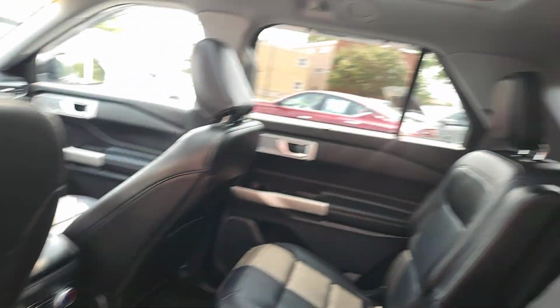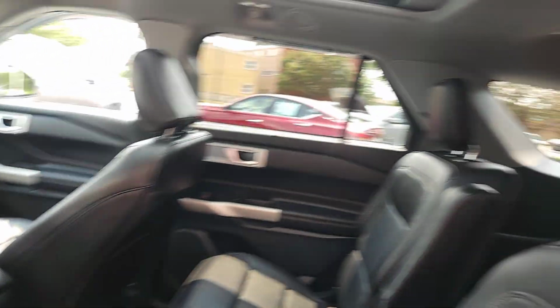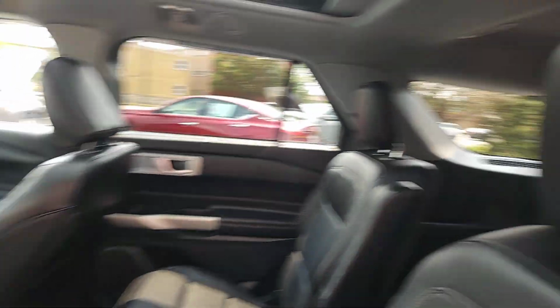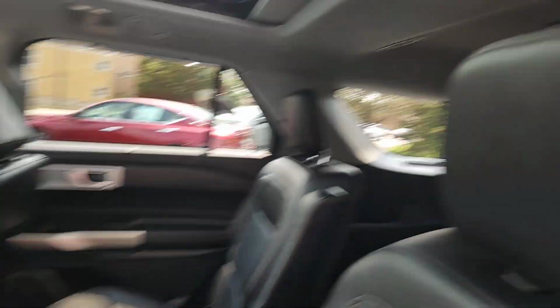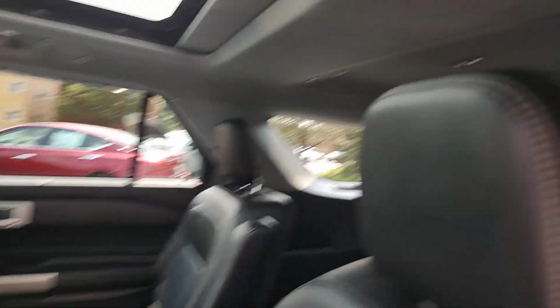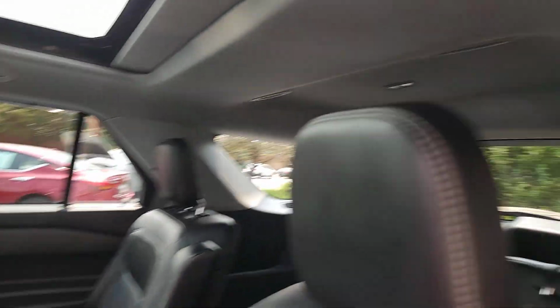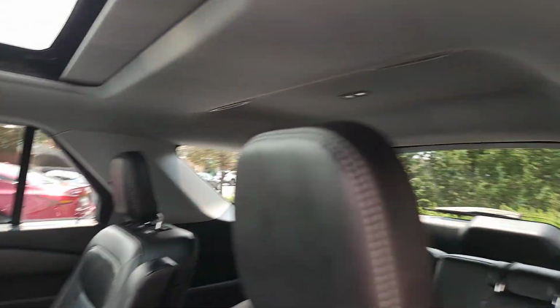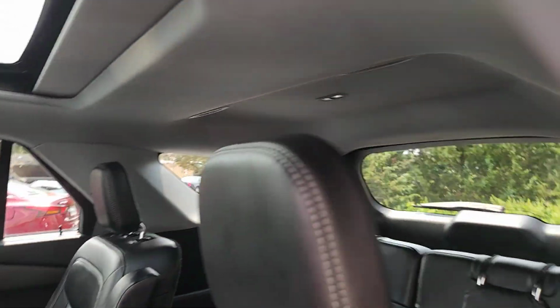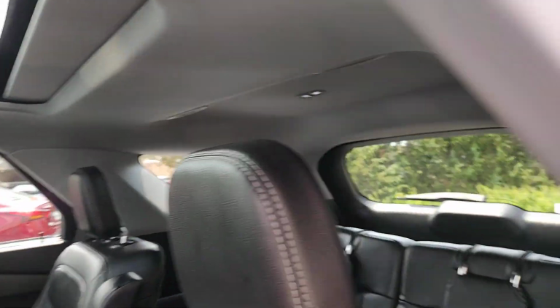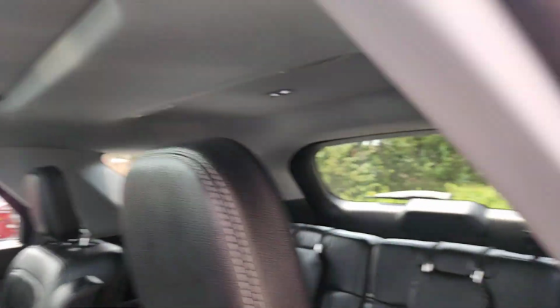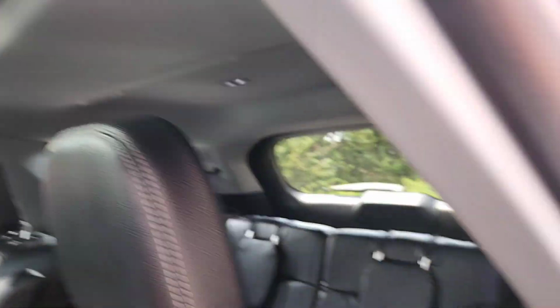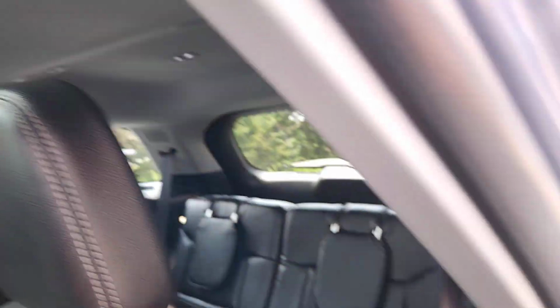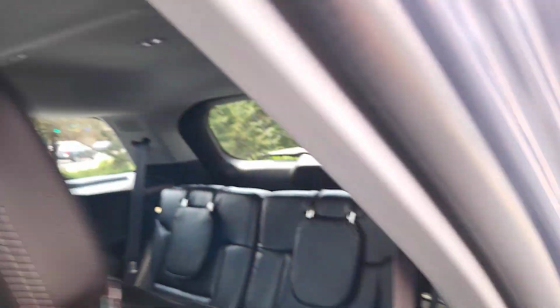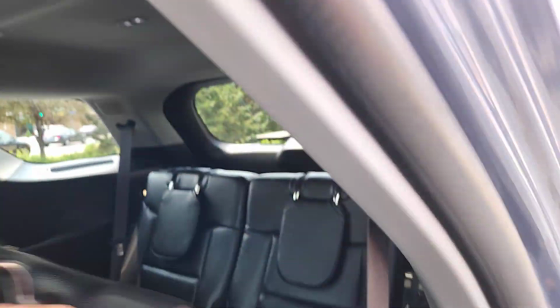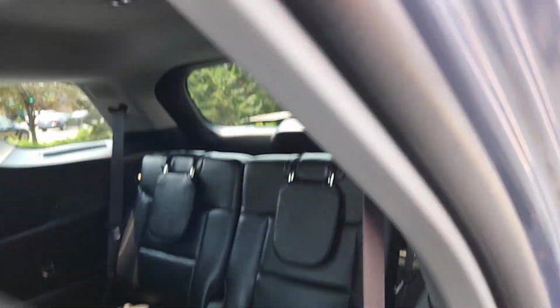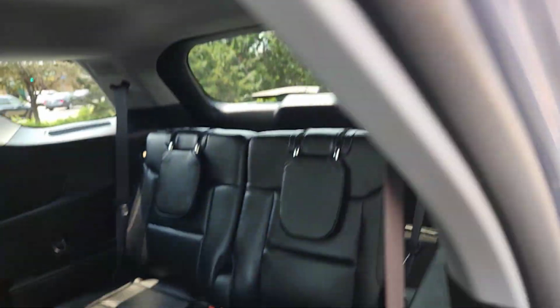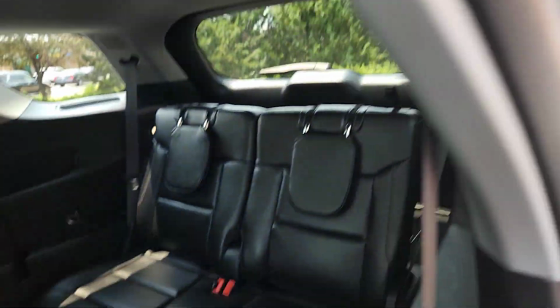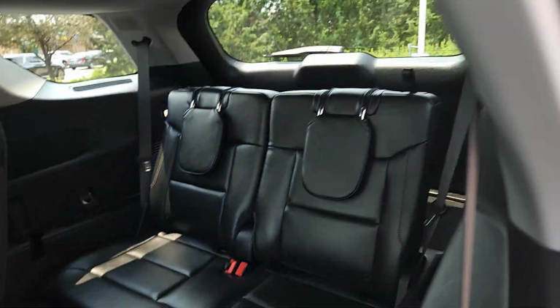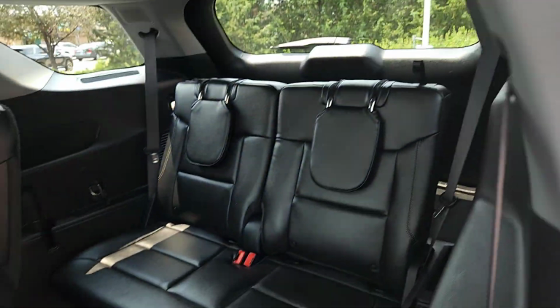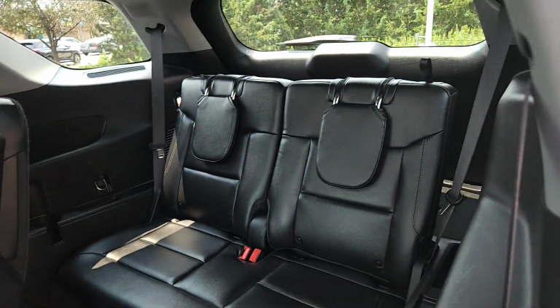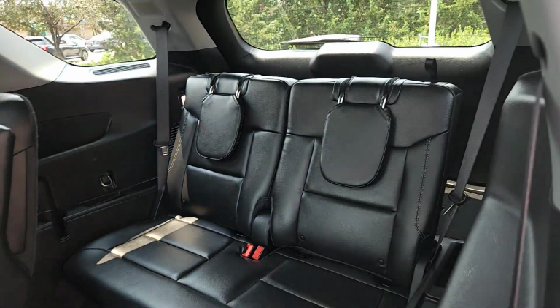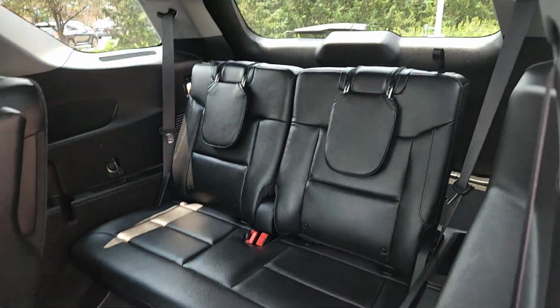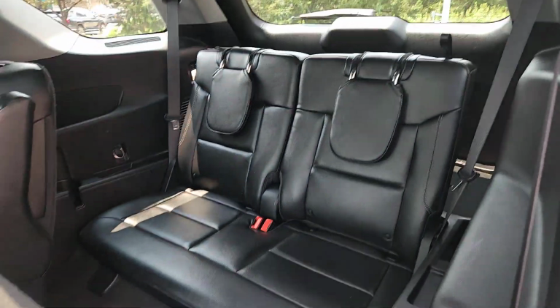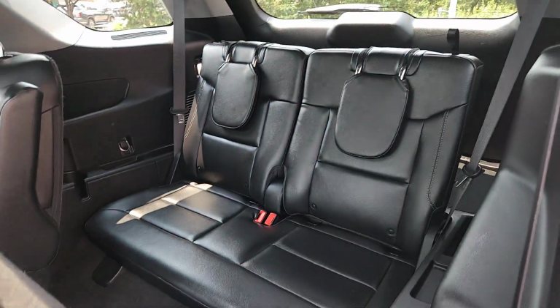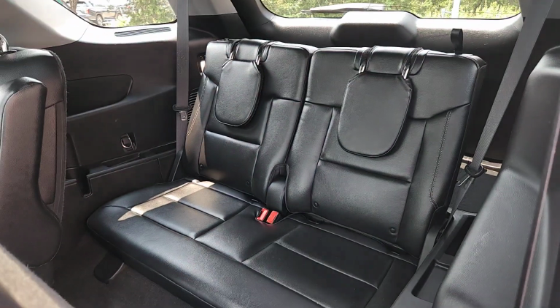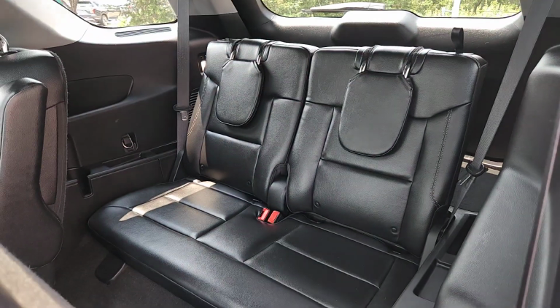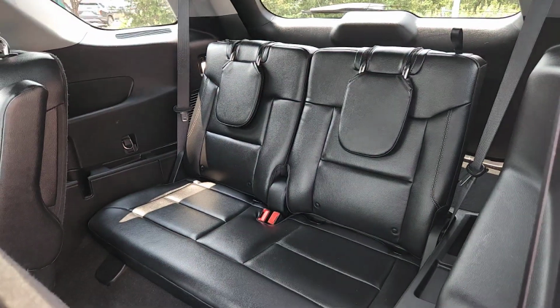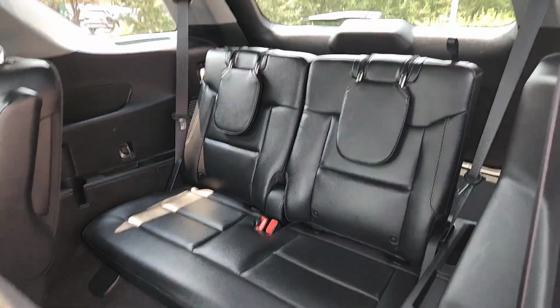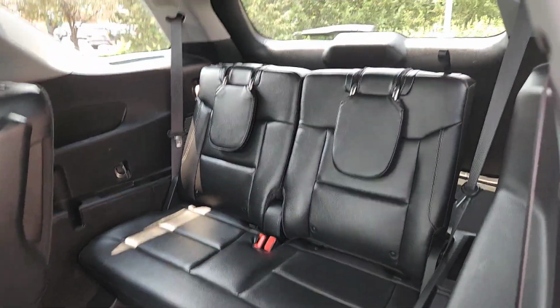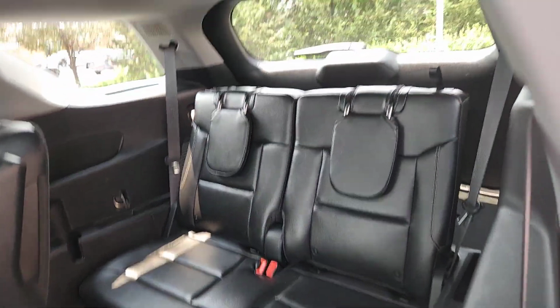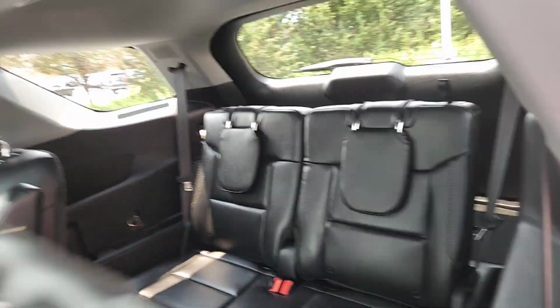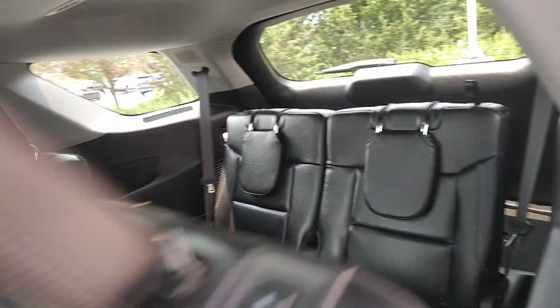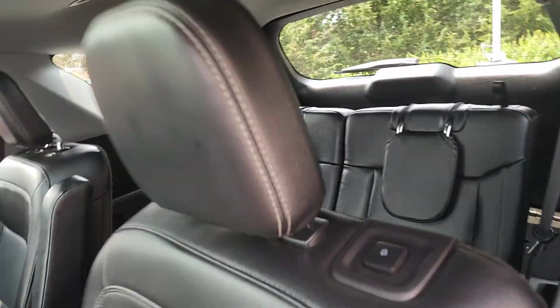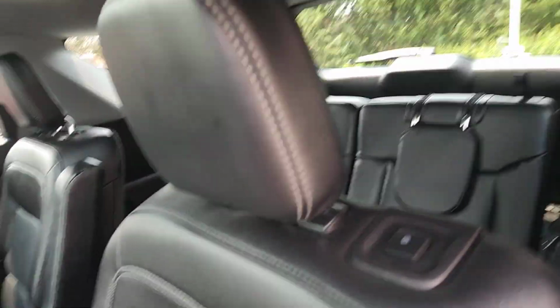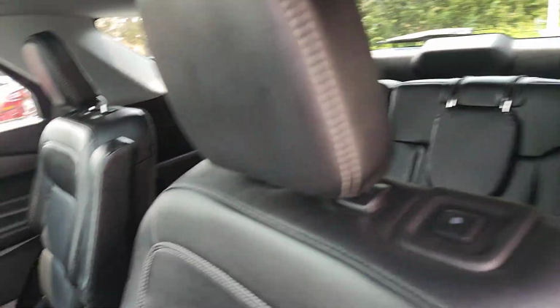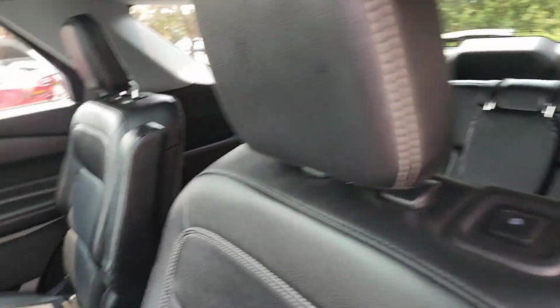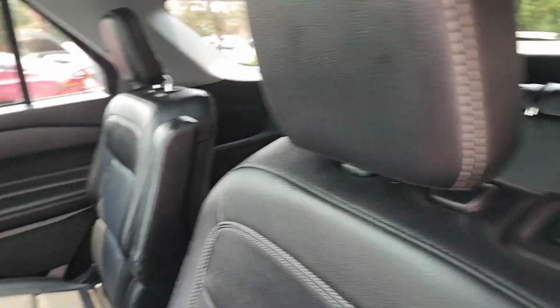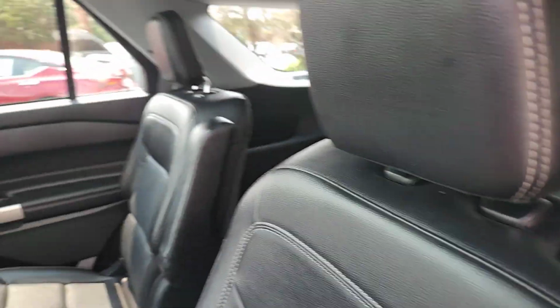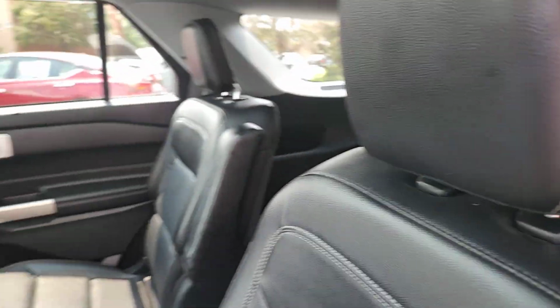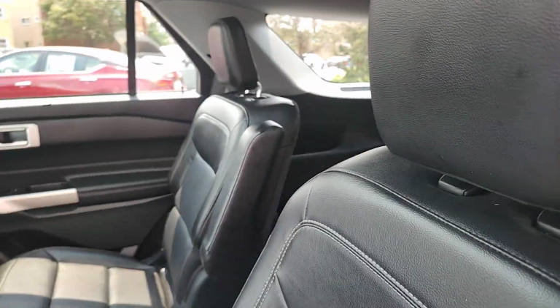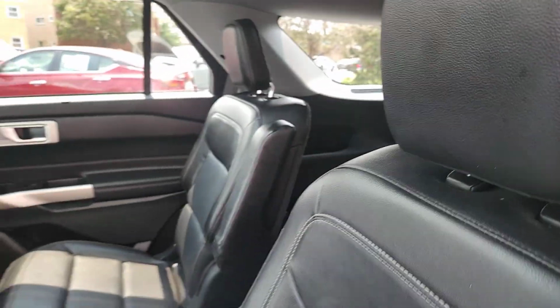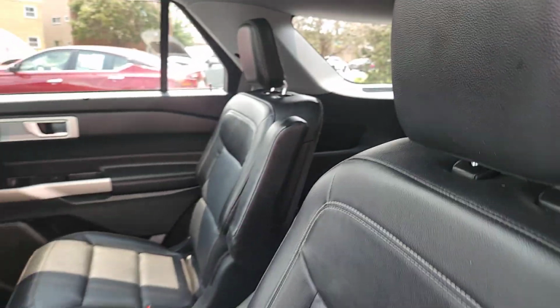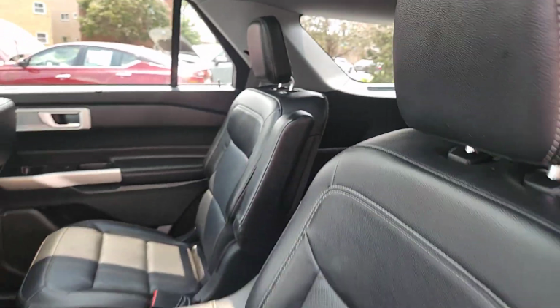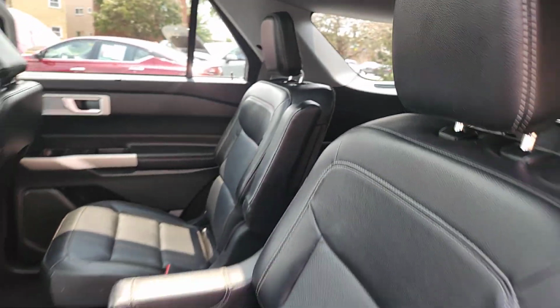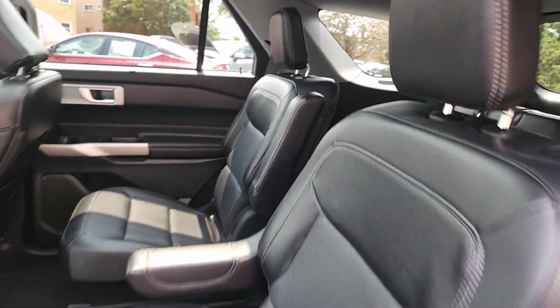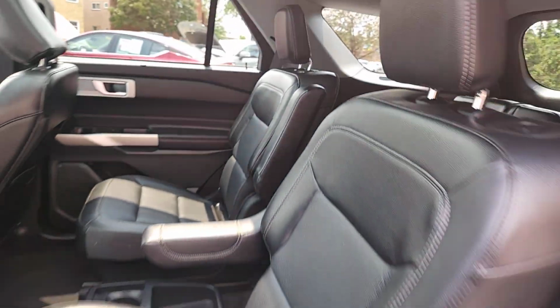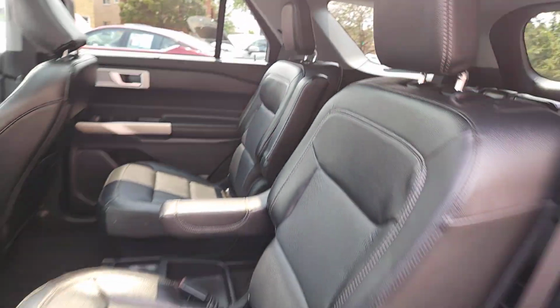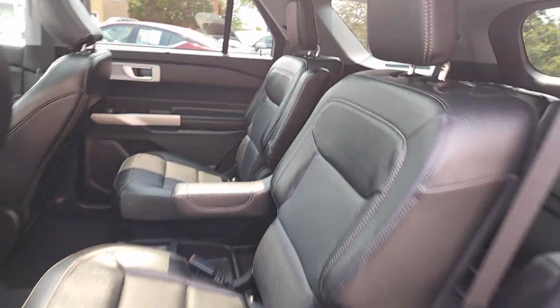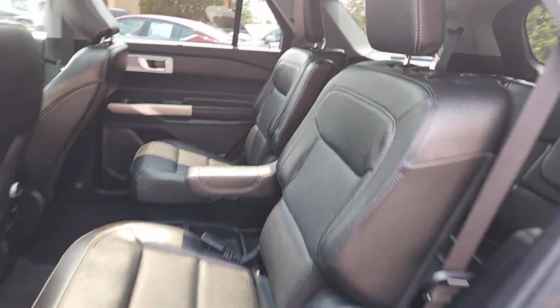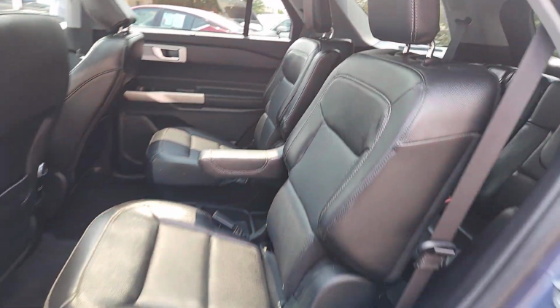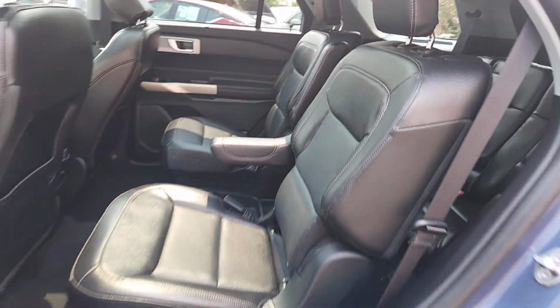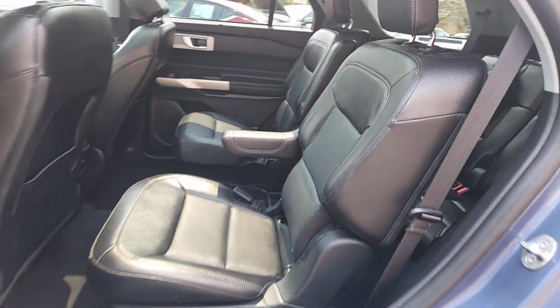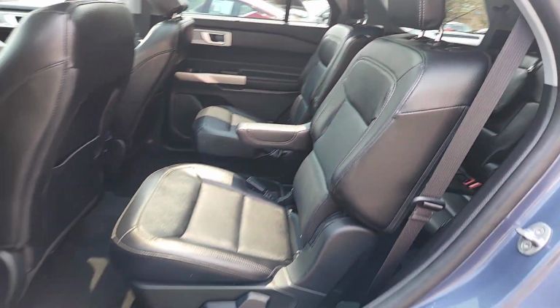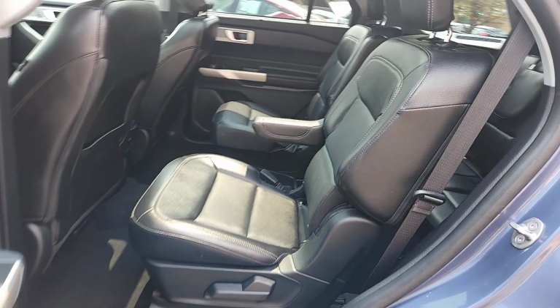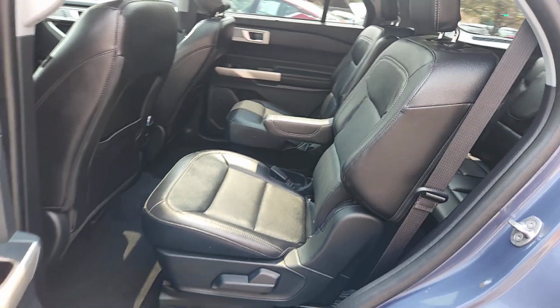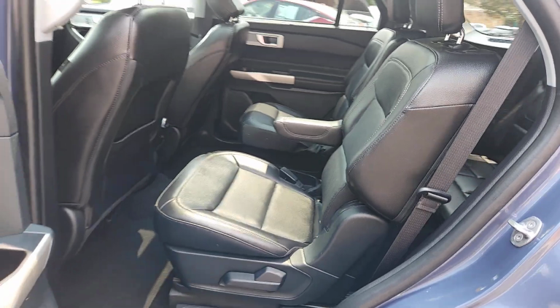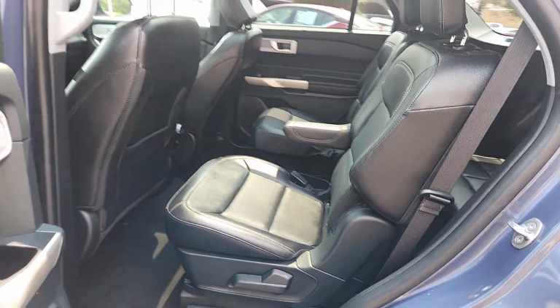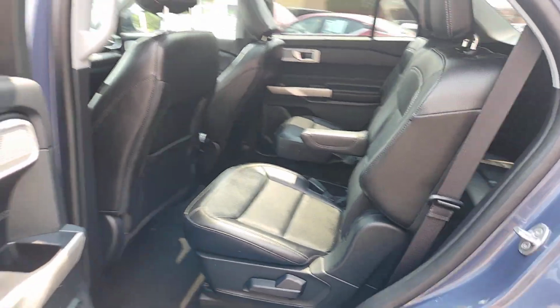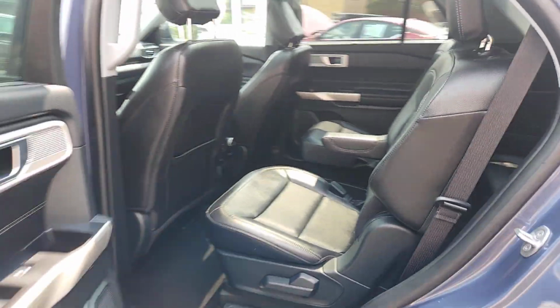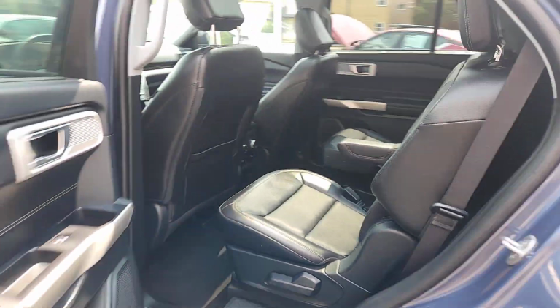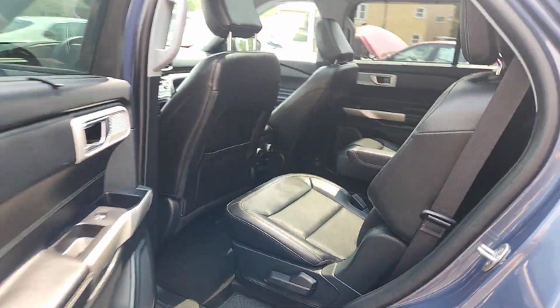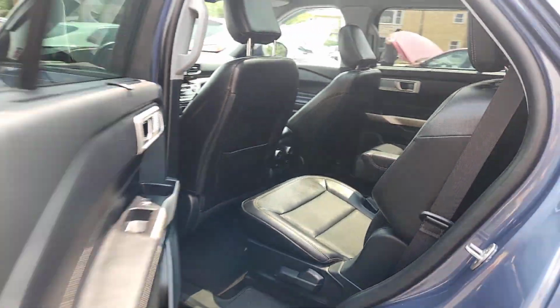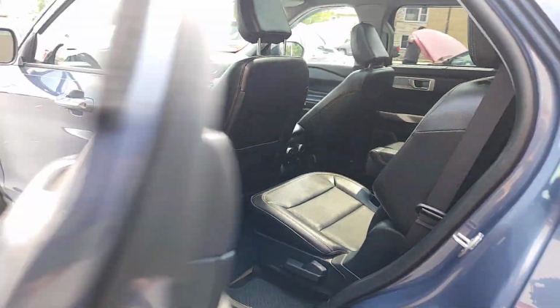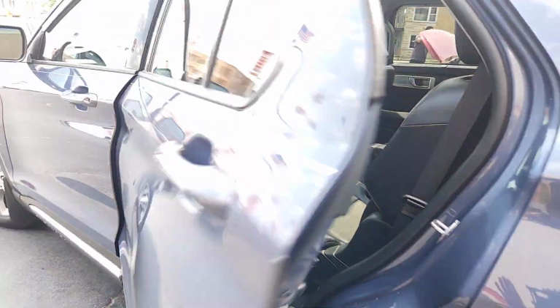Keyless entry, lane keeping assist, remote engine start, cooled front seat, and power passenger seat.